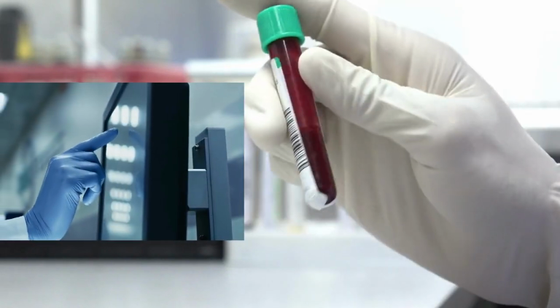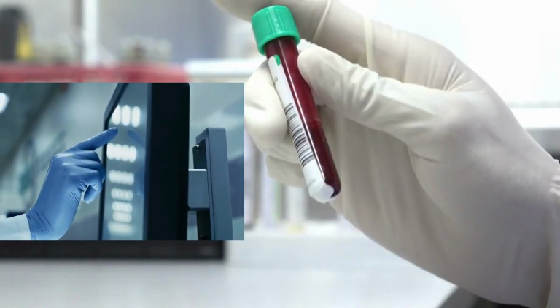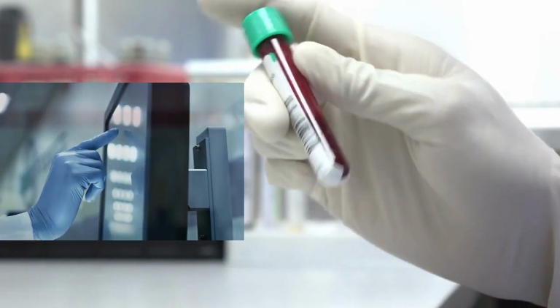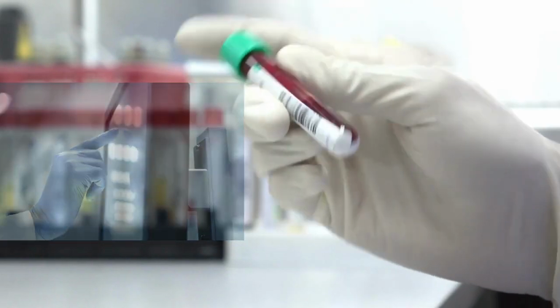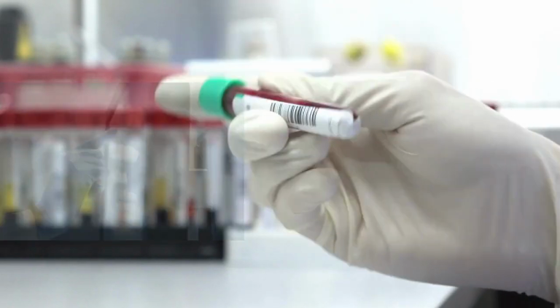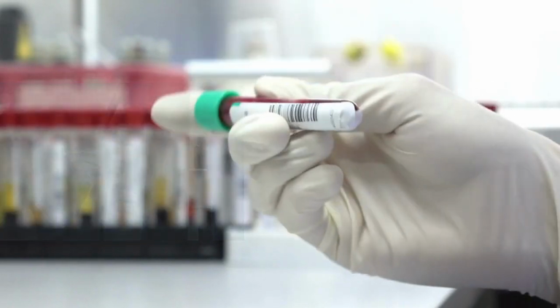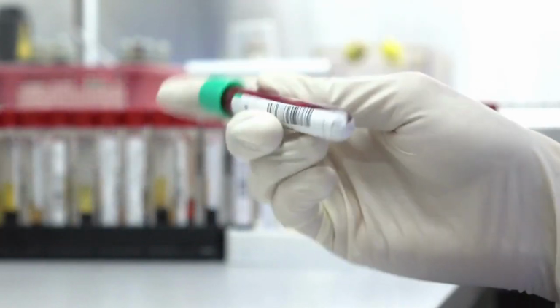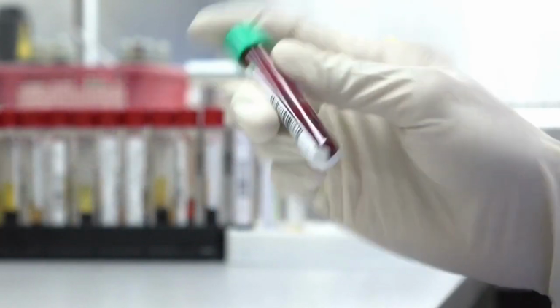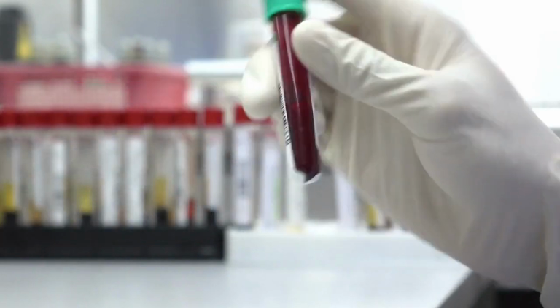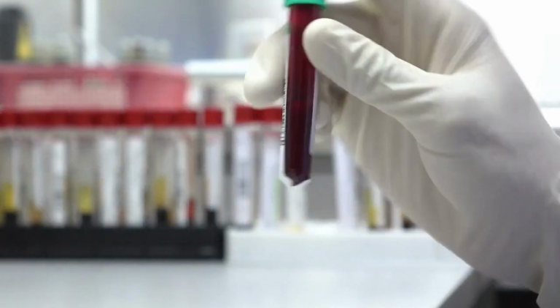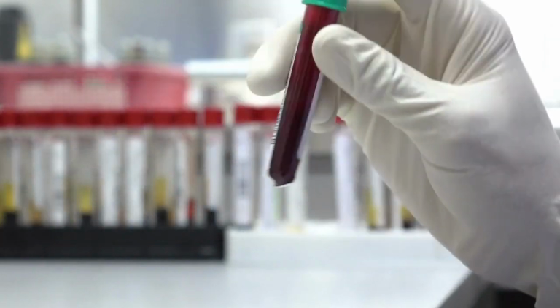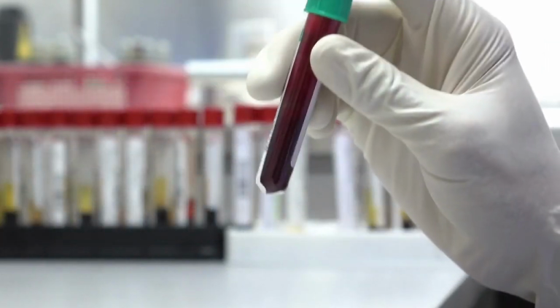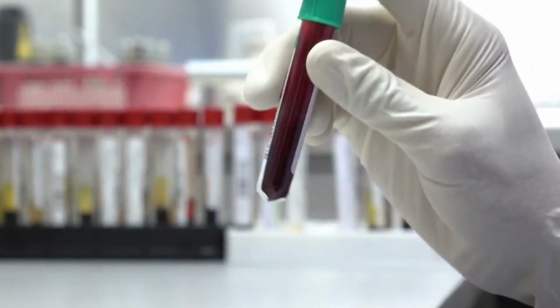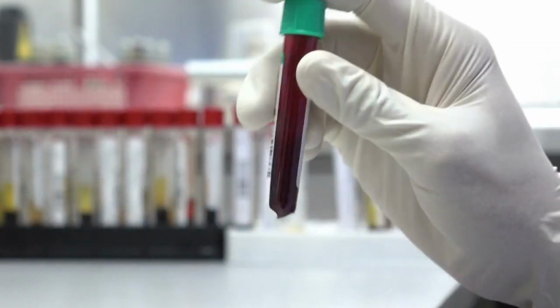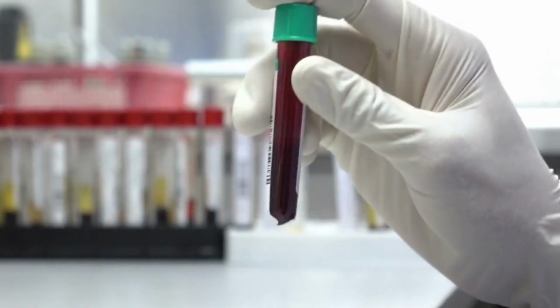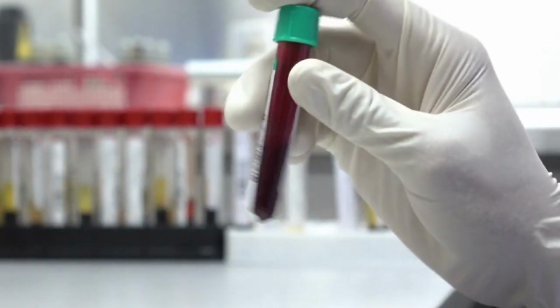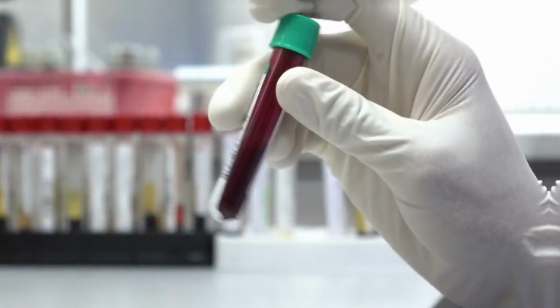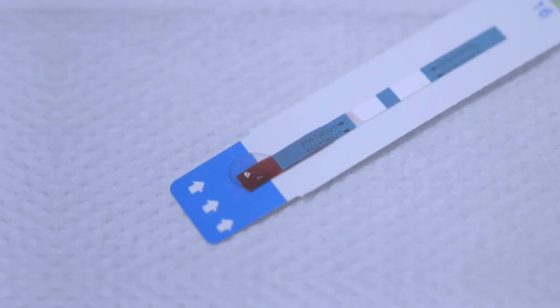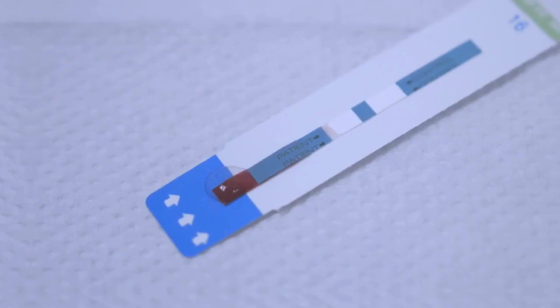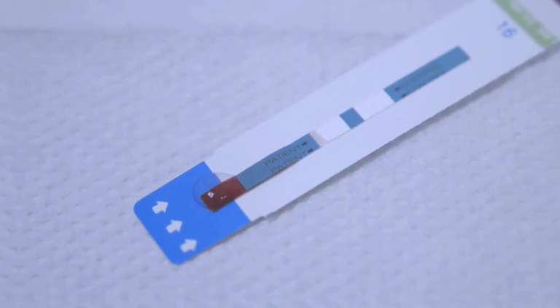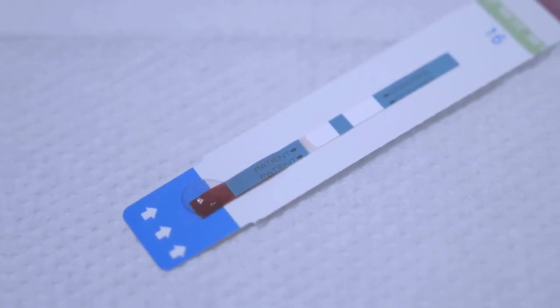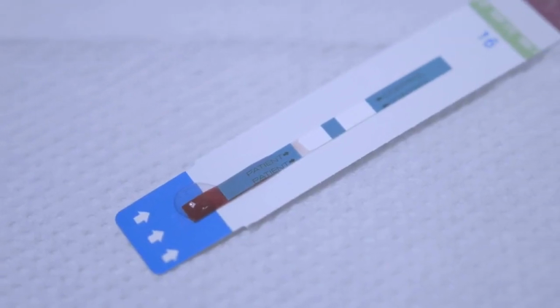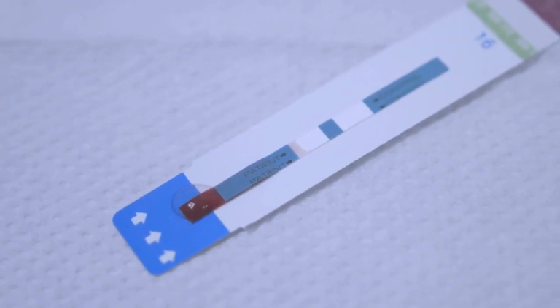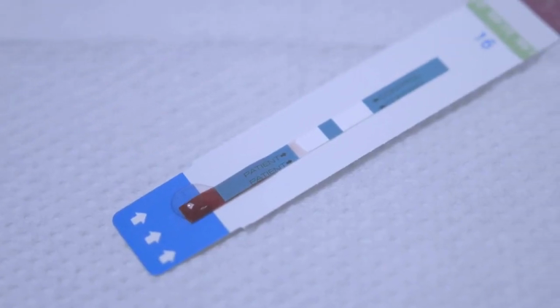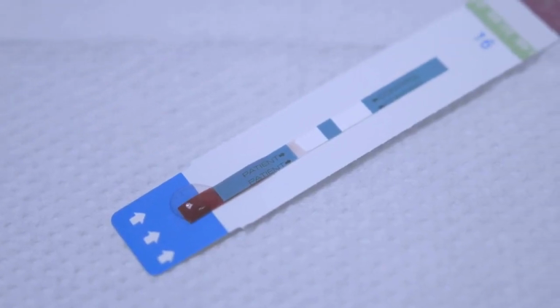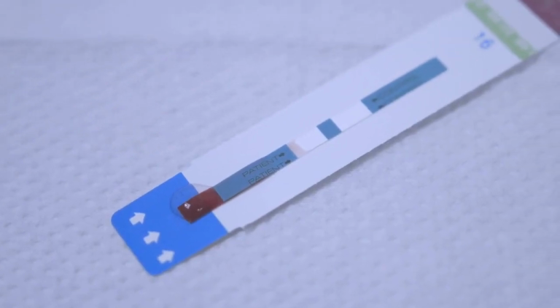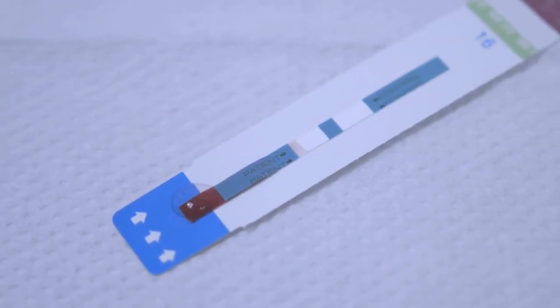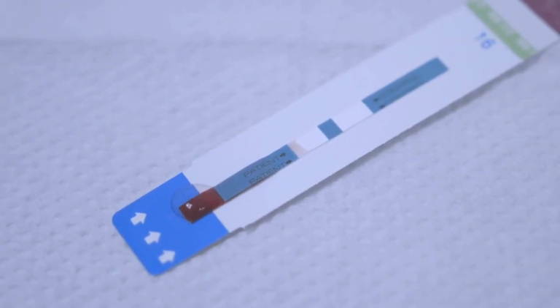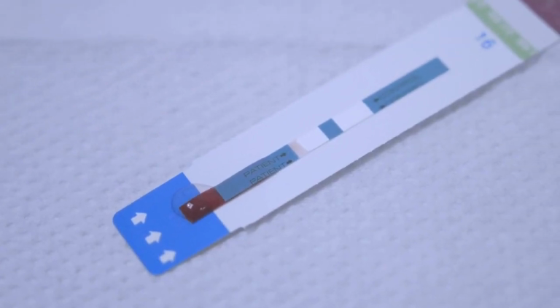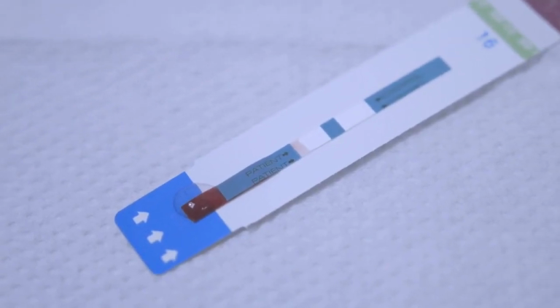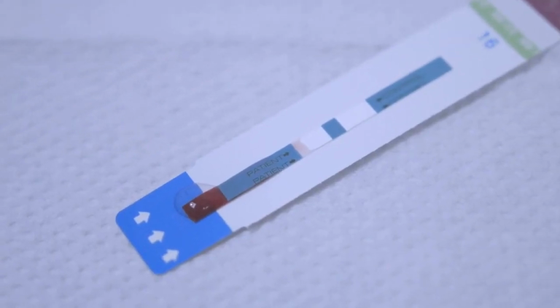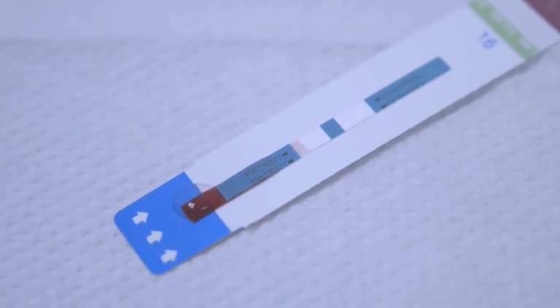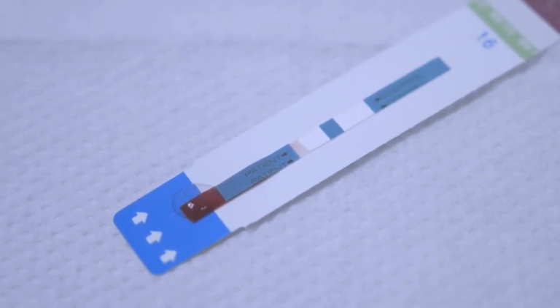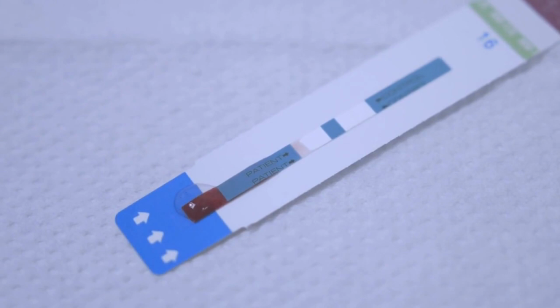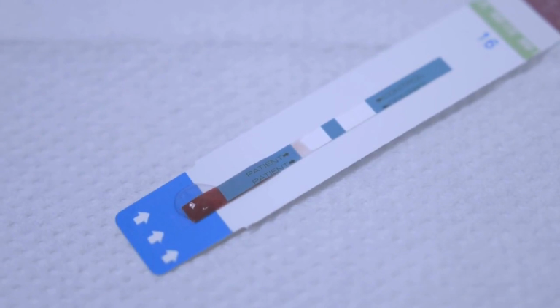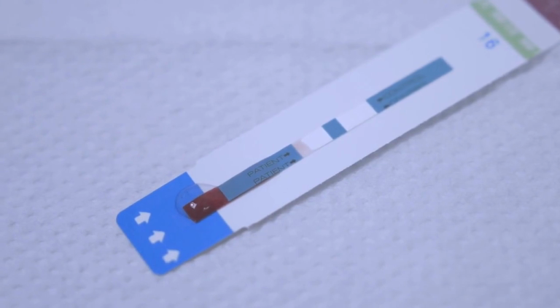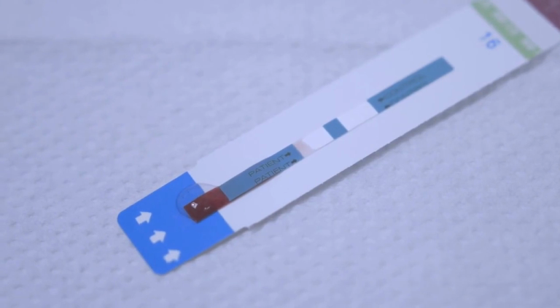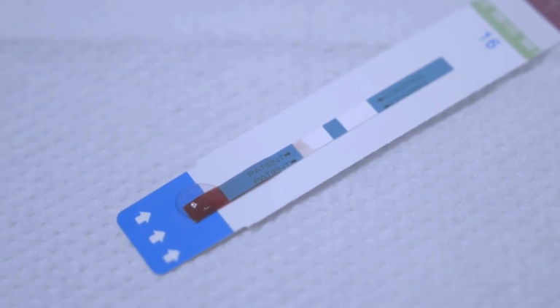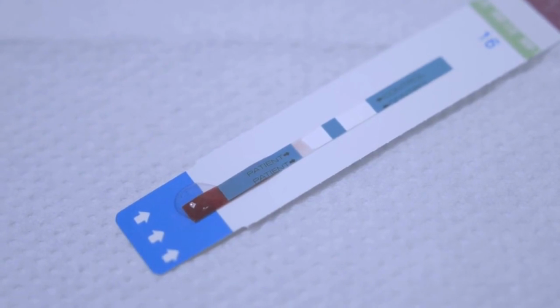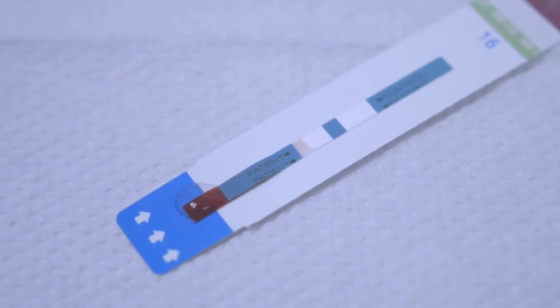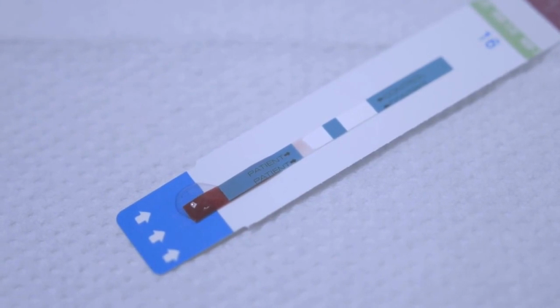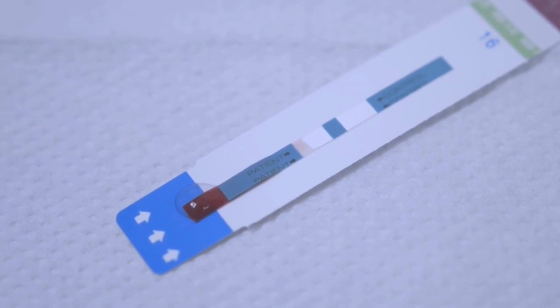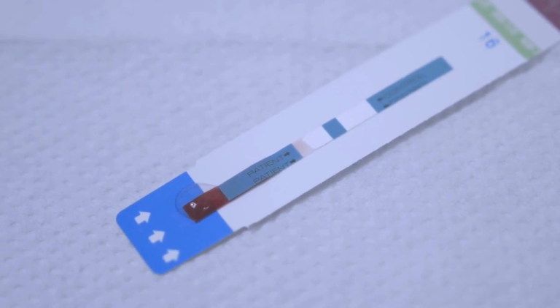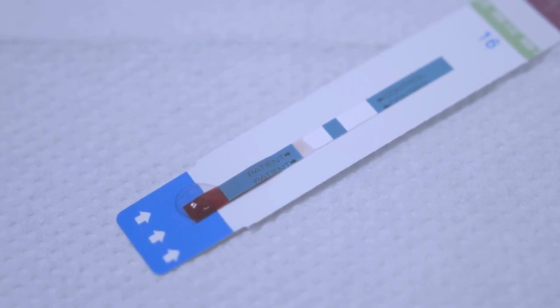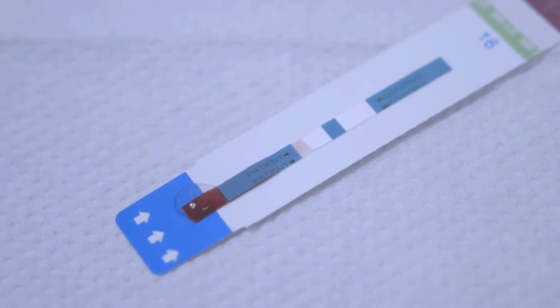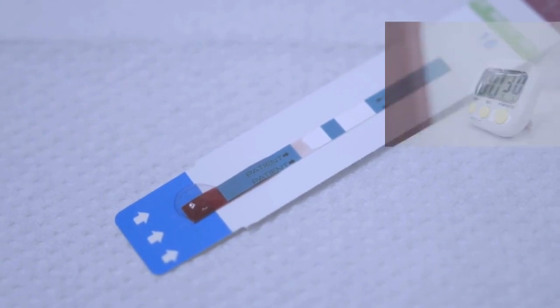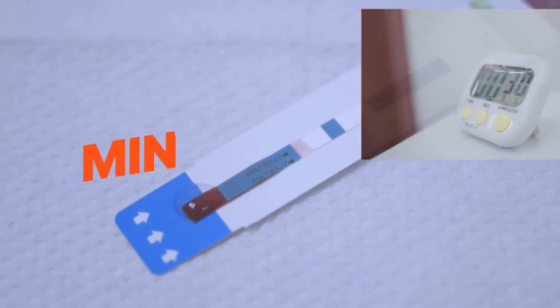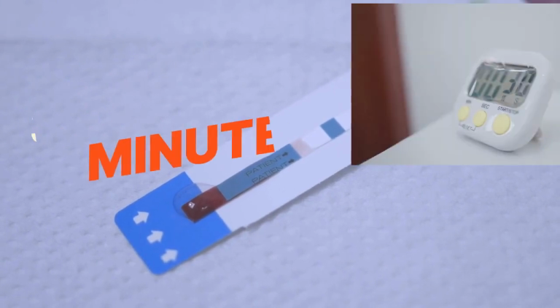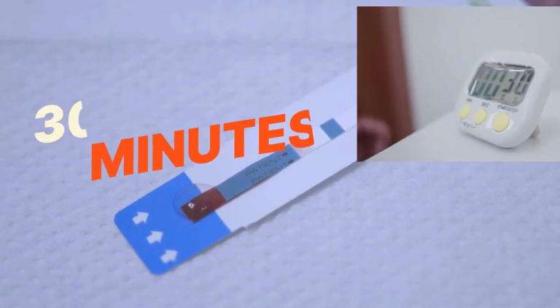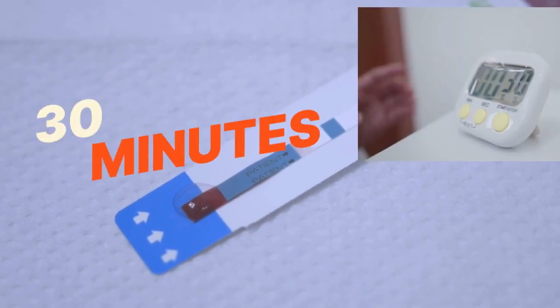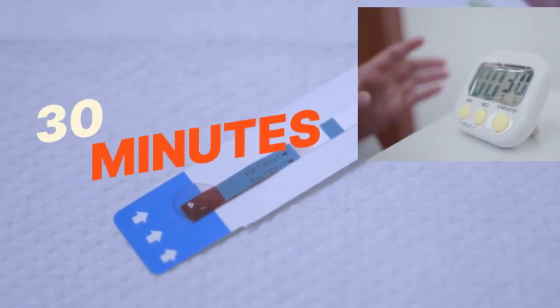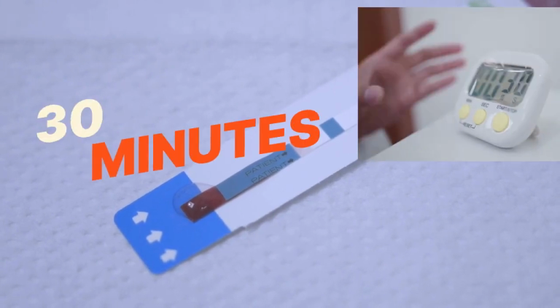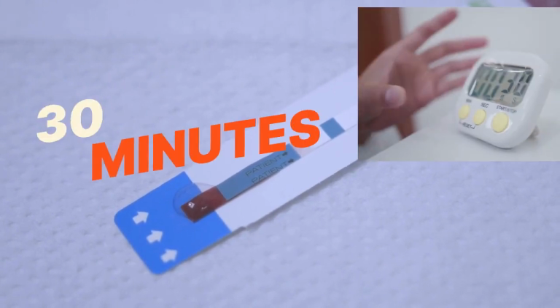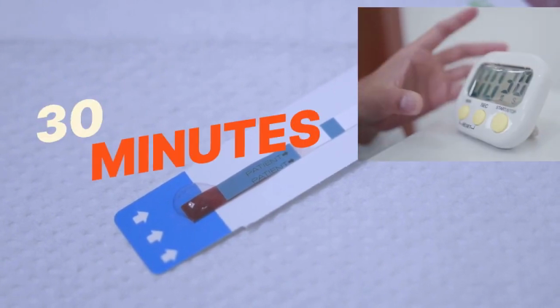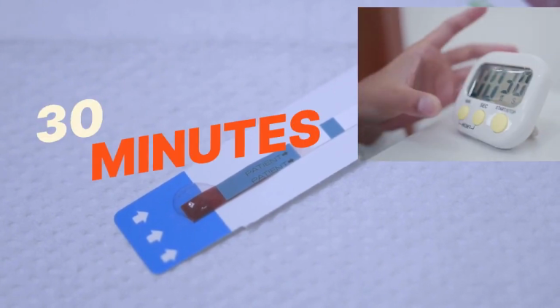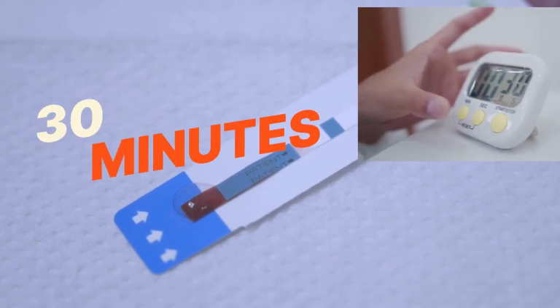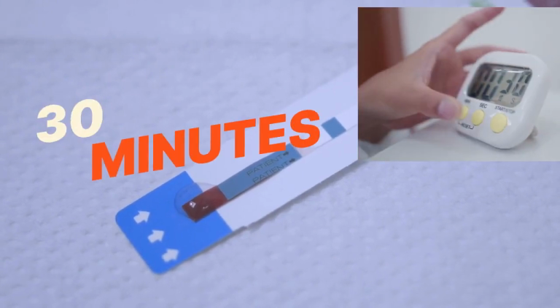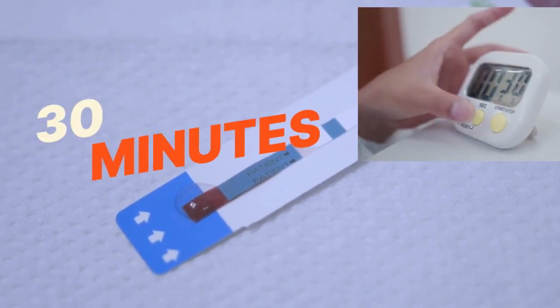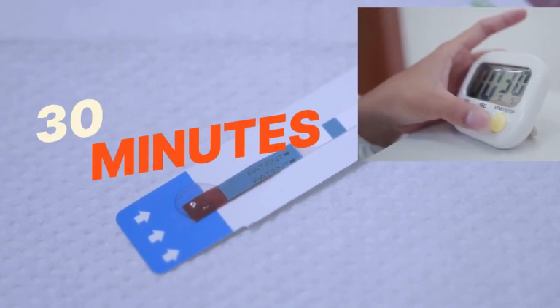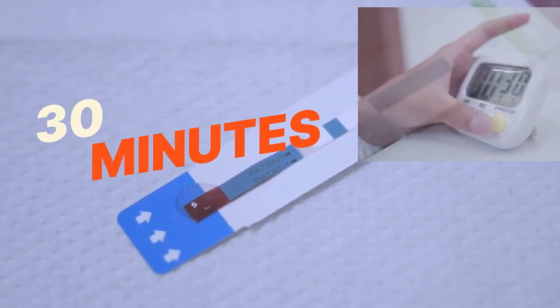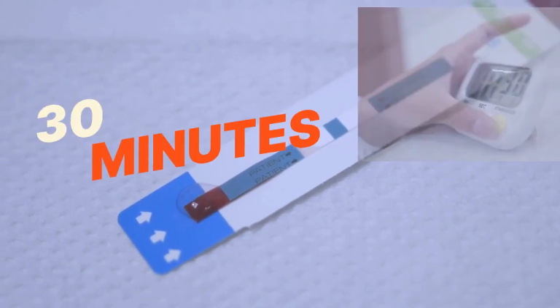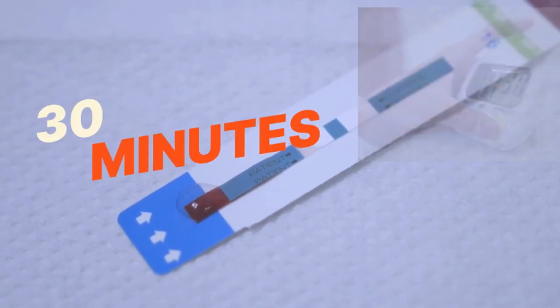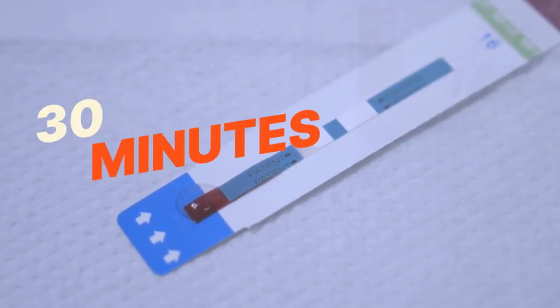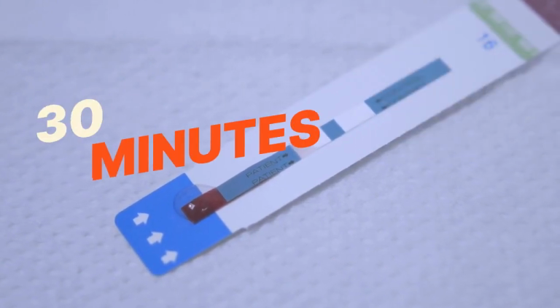Fact 3: Antibody-only tests, like rapid tests, will give you results in less than 30 minutes on the same day.